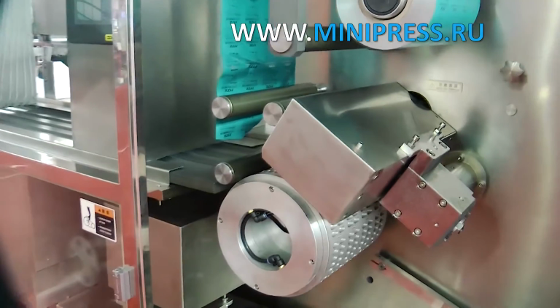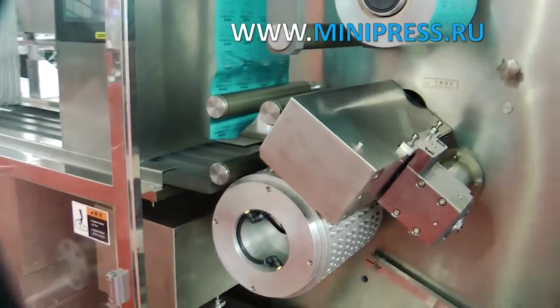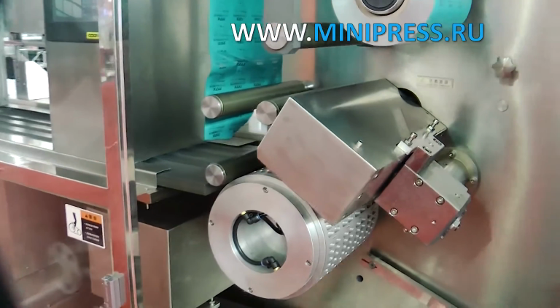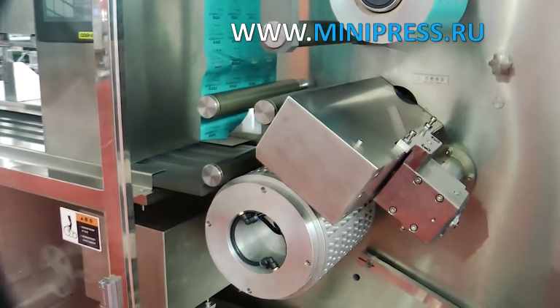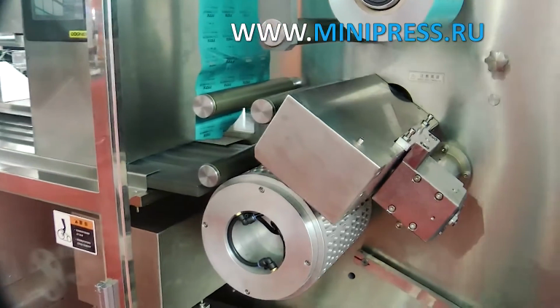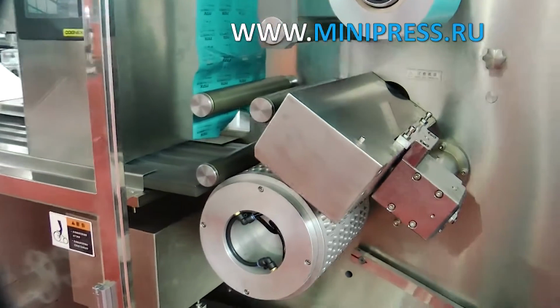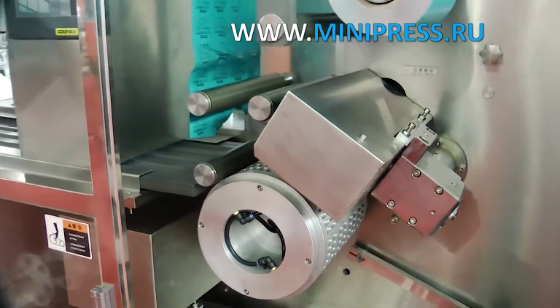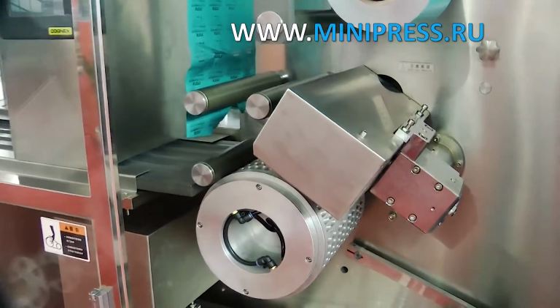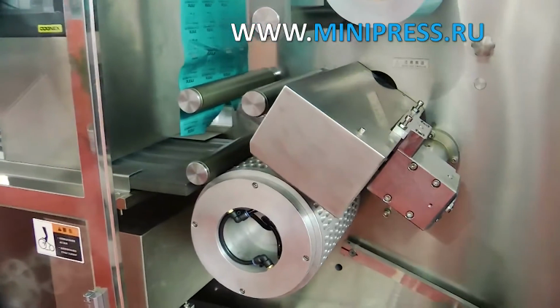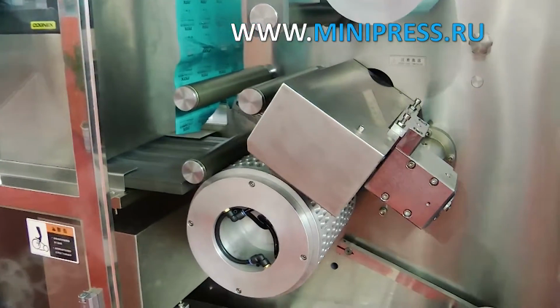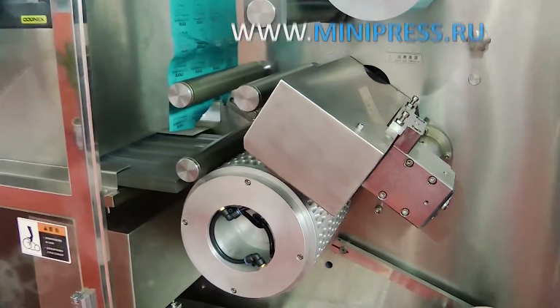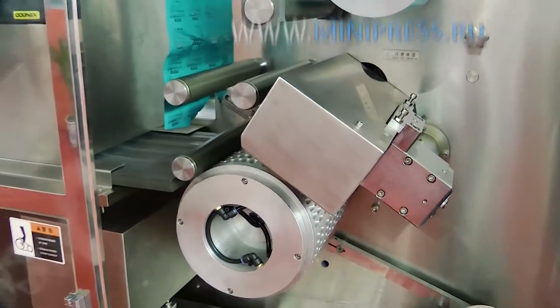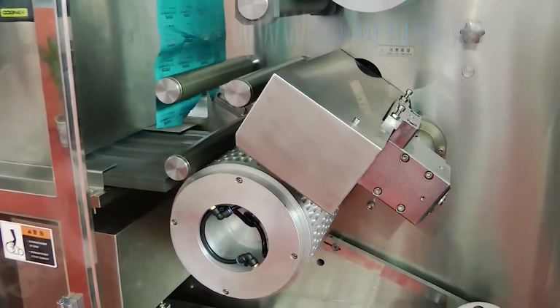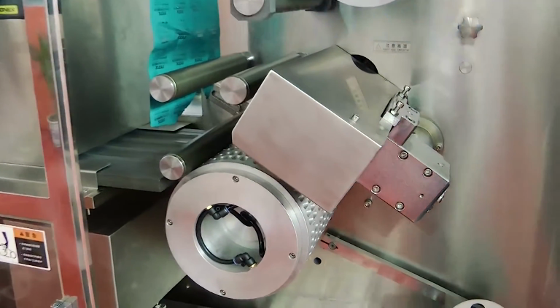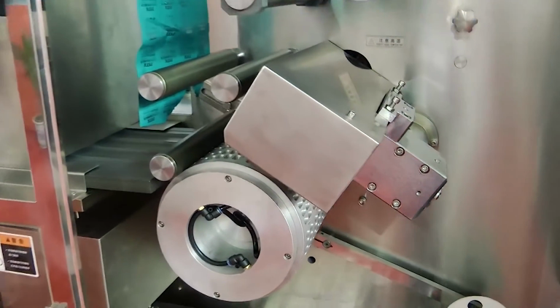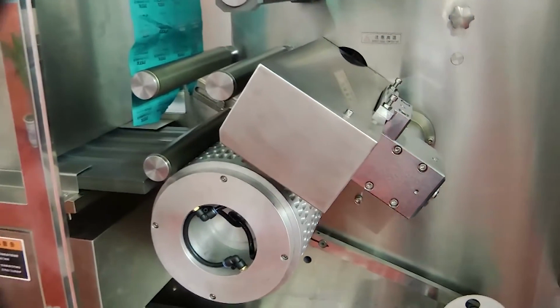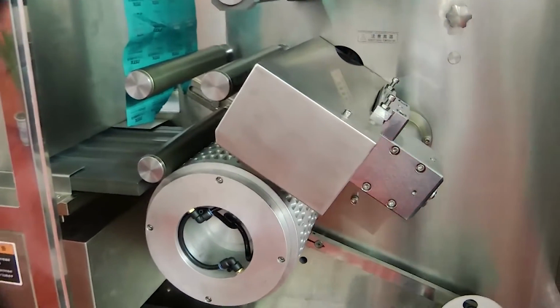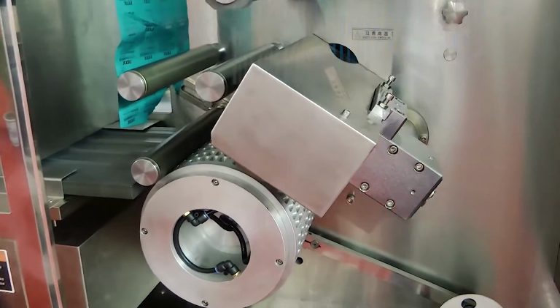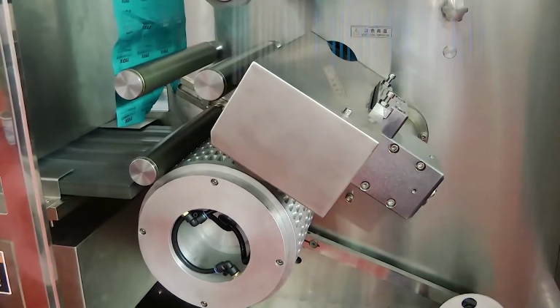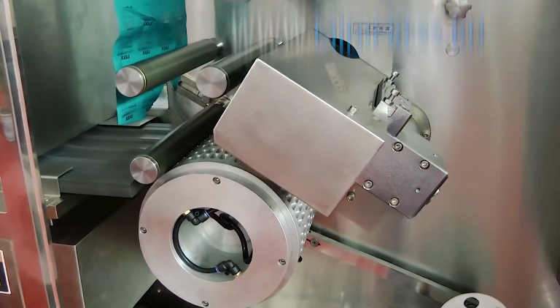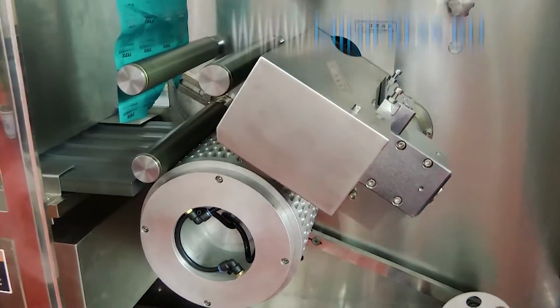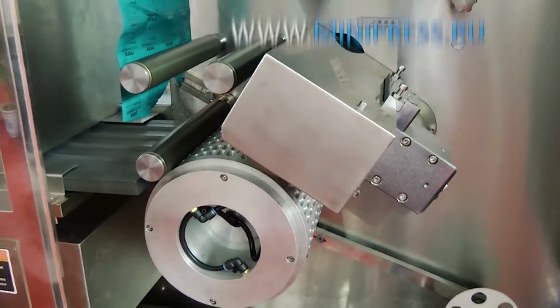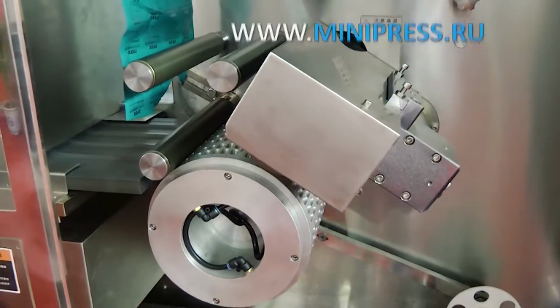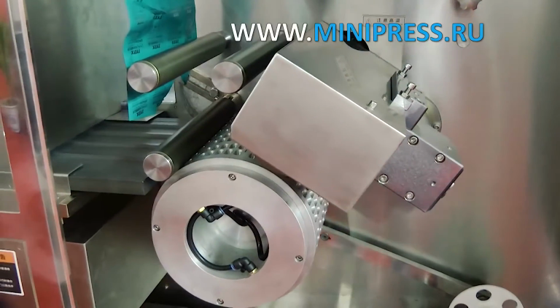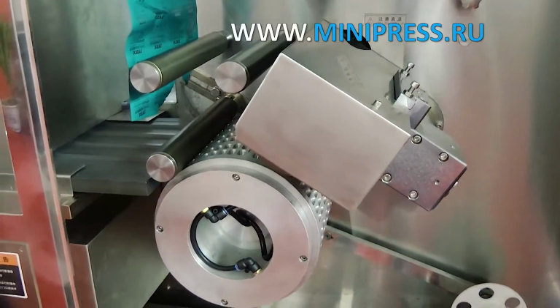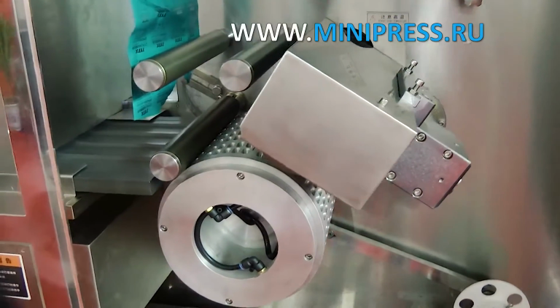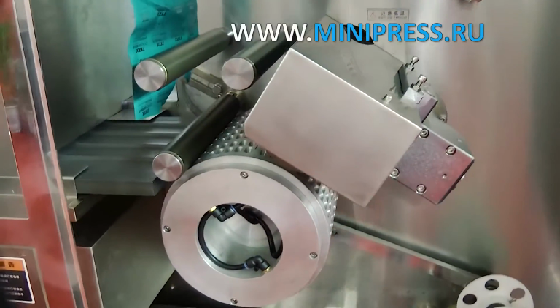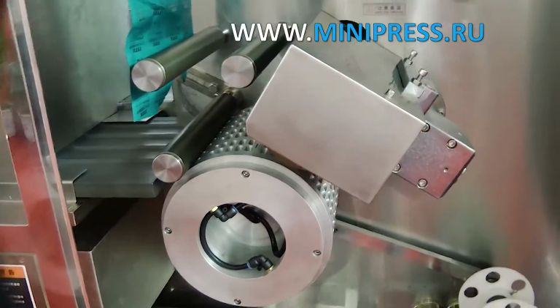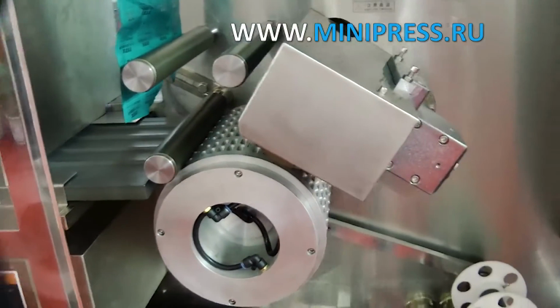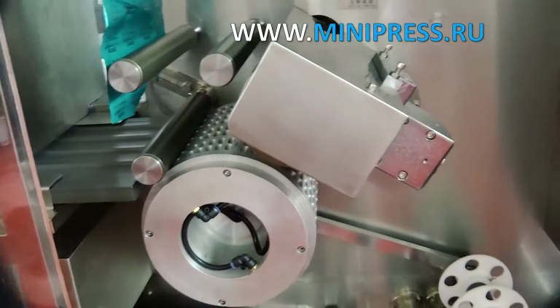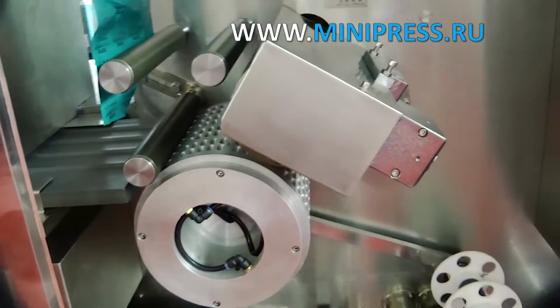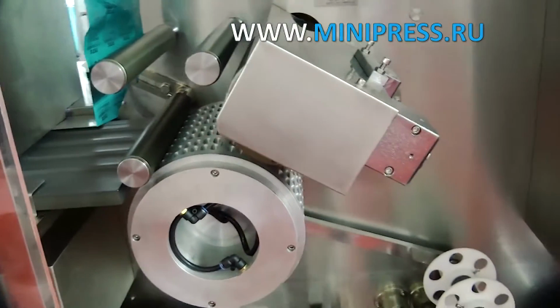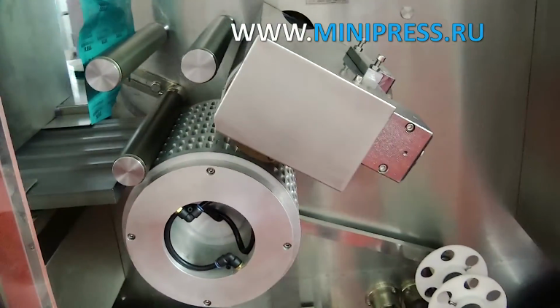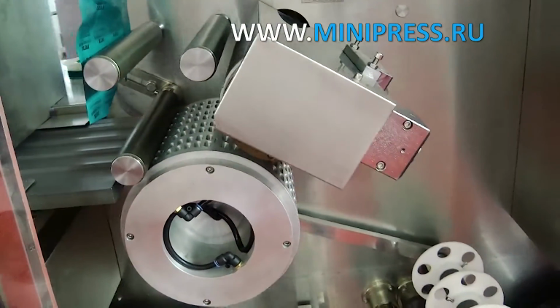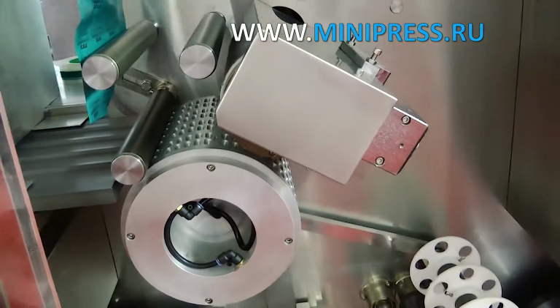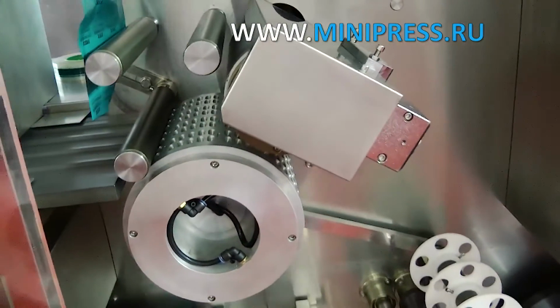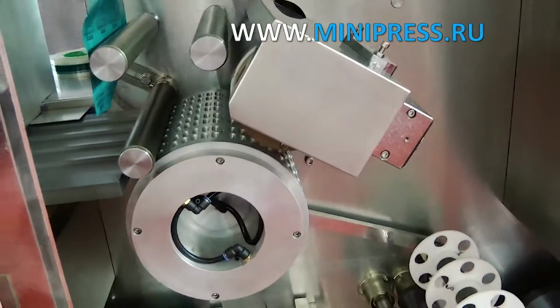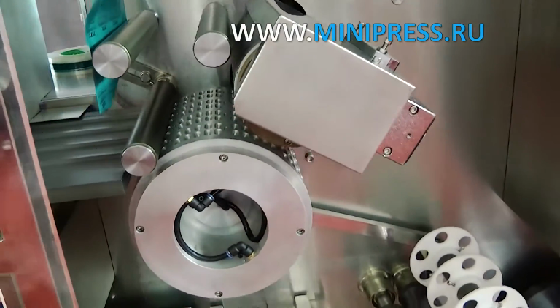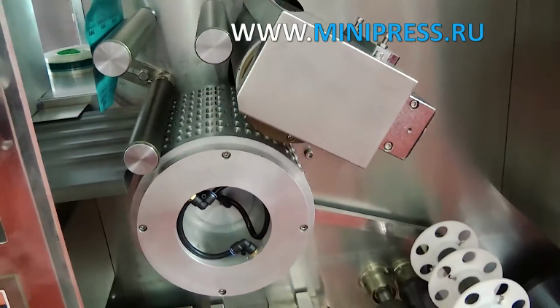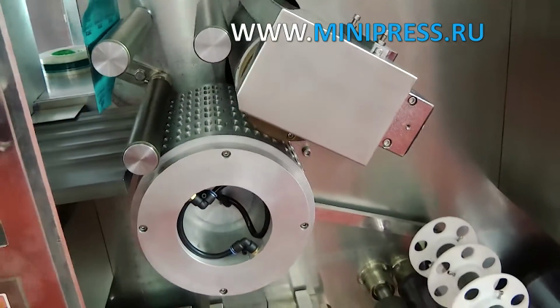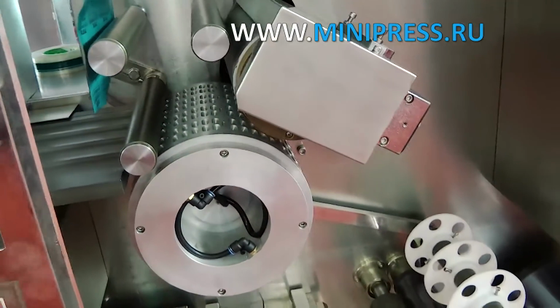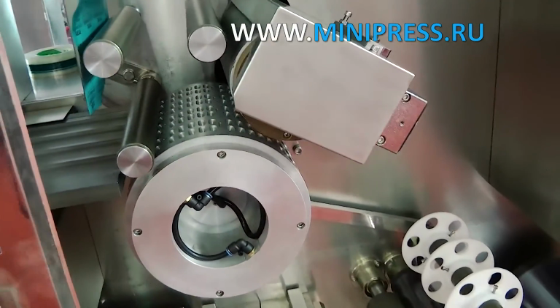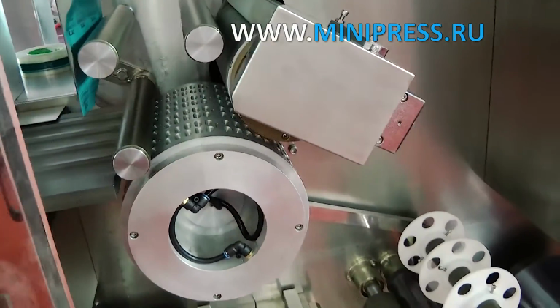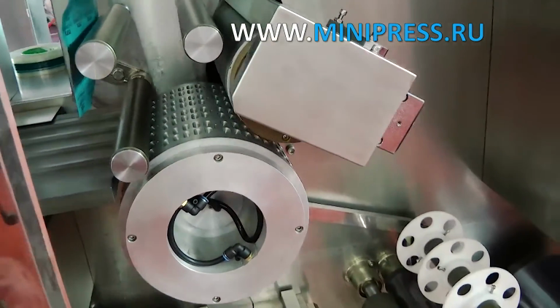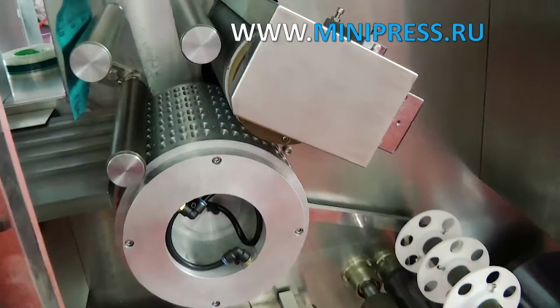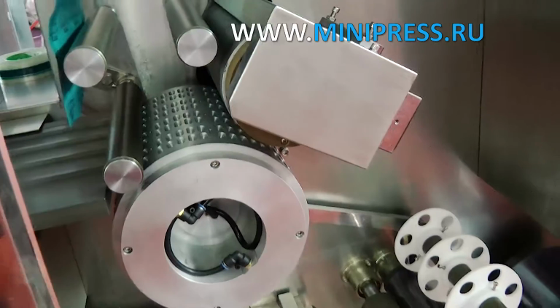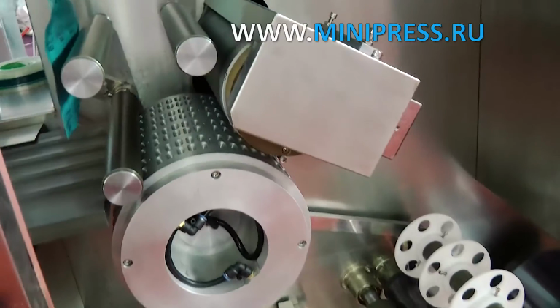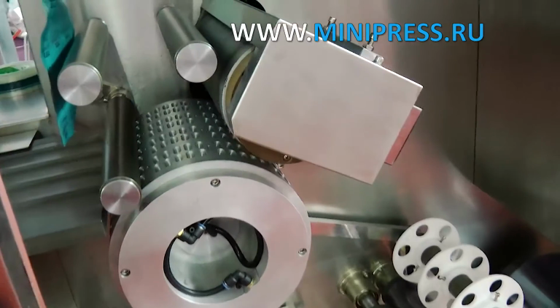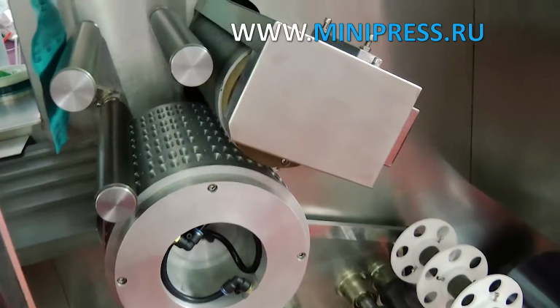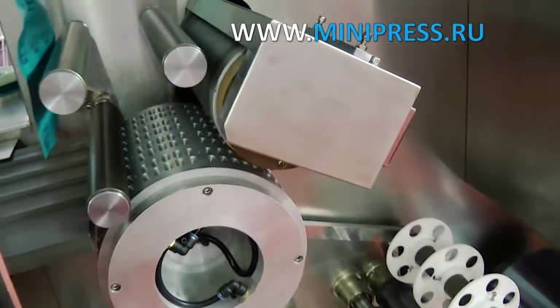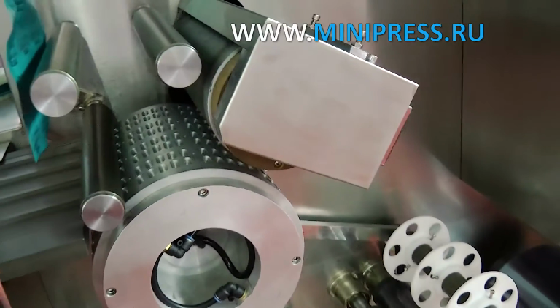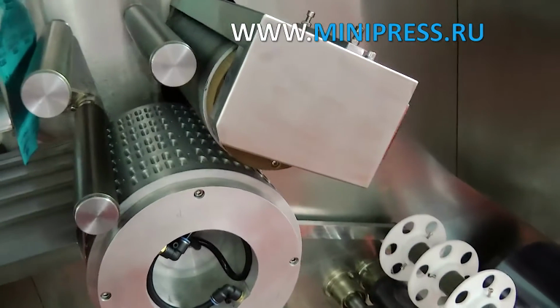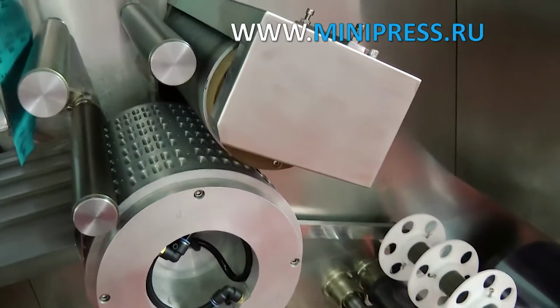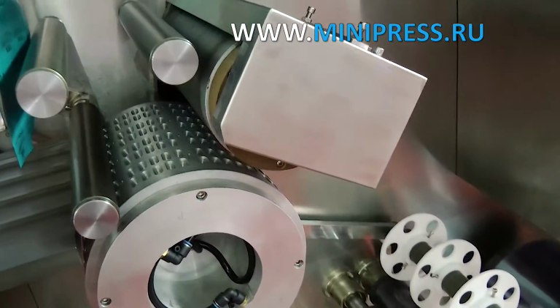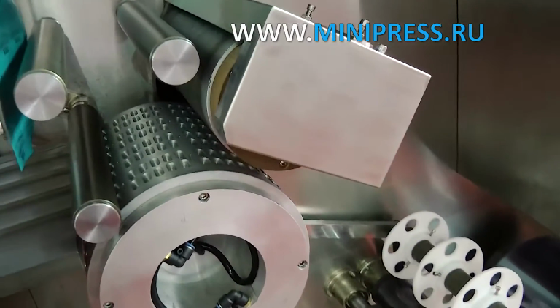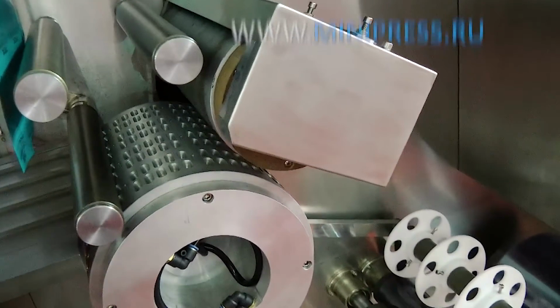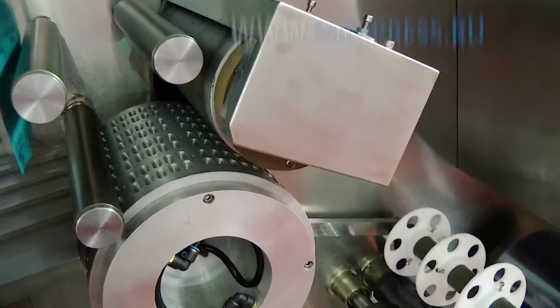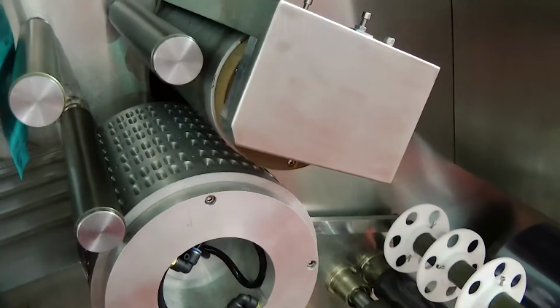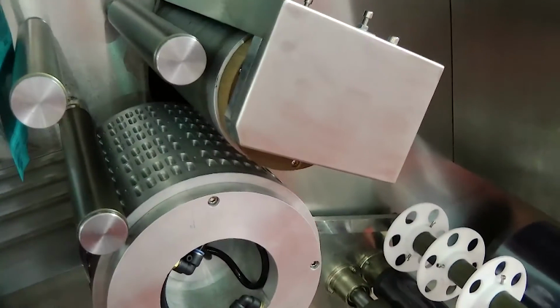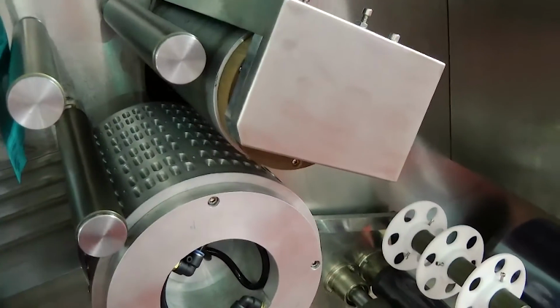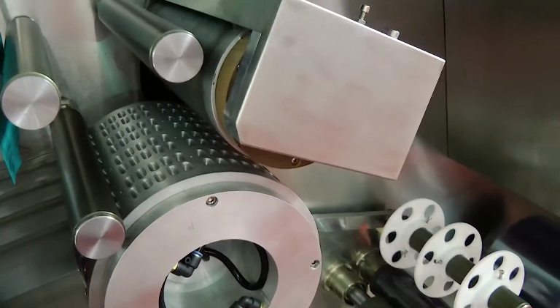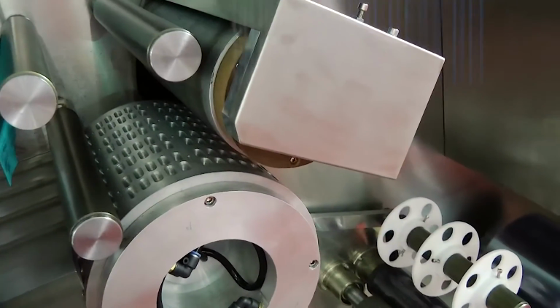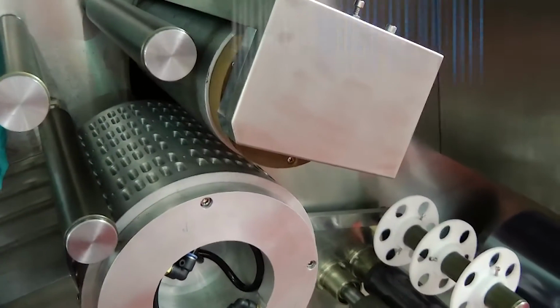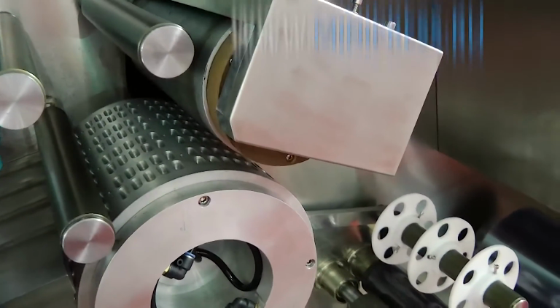The old machine was constantly being repaired and did not provide the necessary performance. The new equipment had to be modern and of high quality.